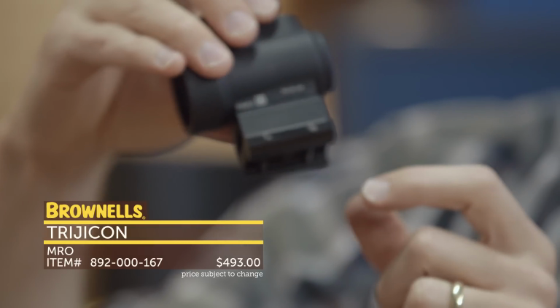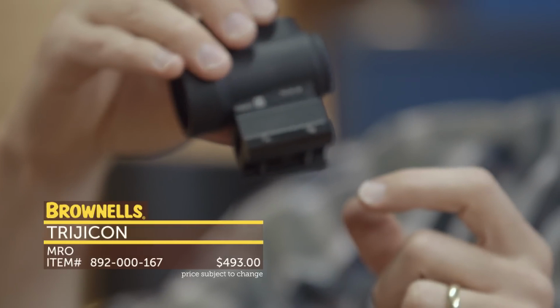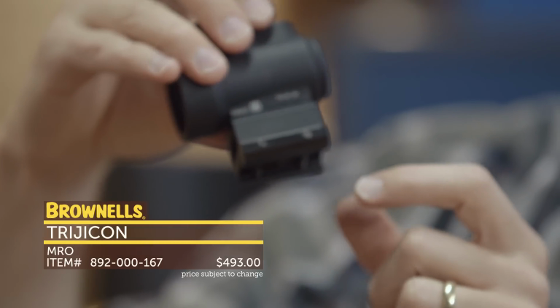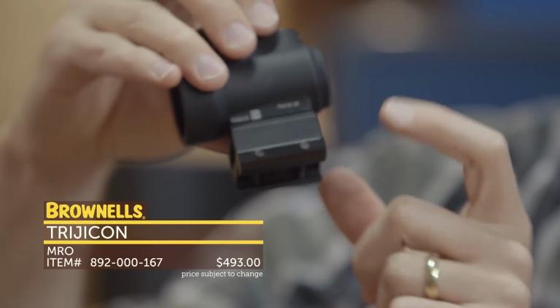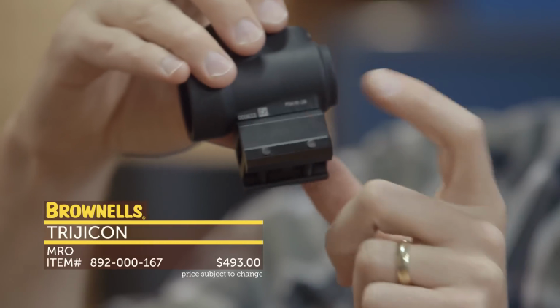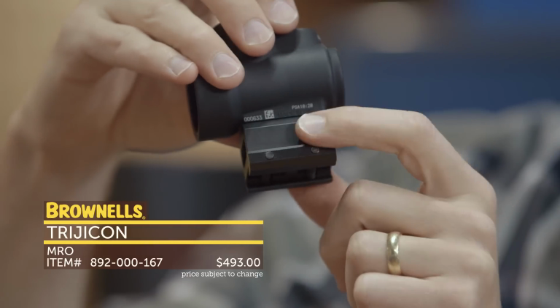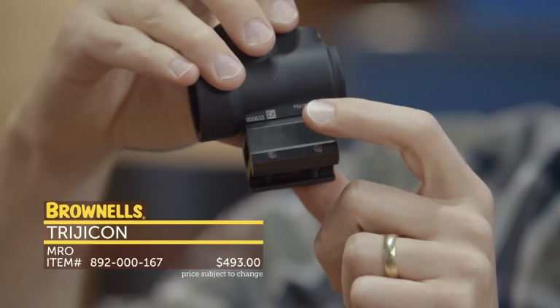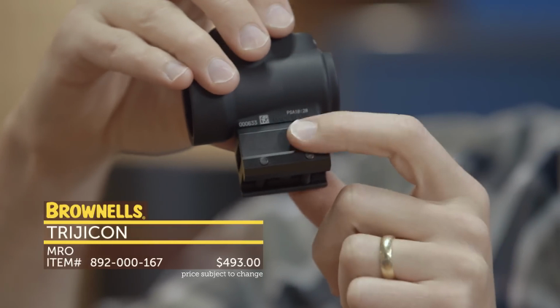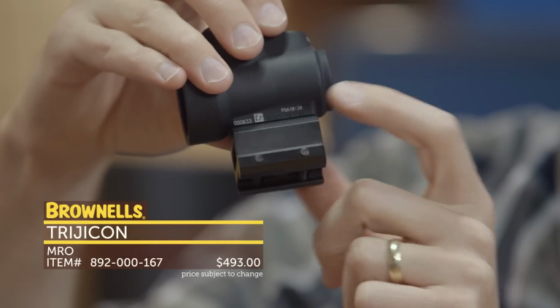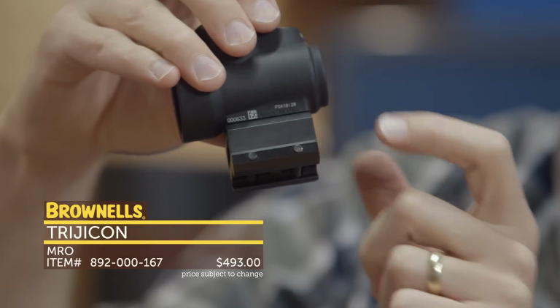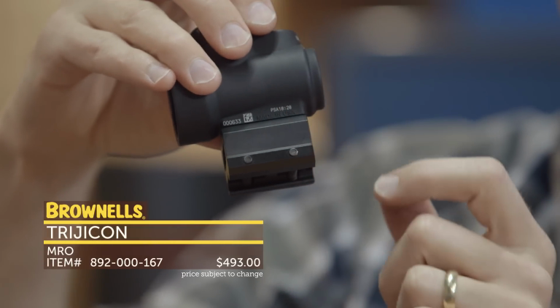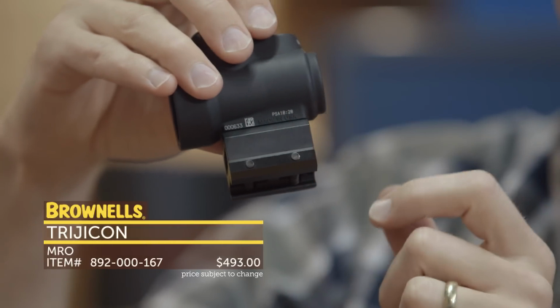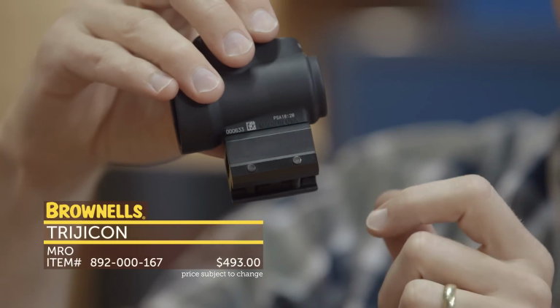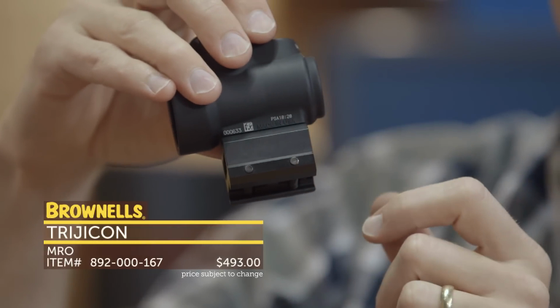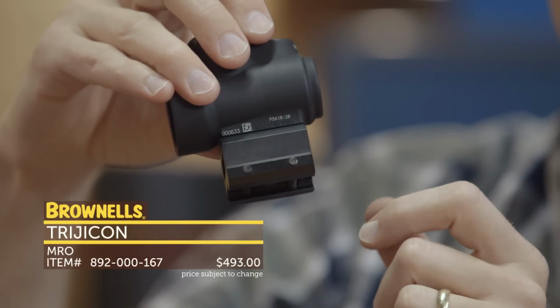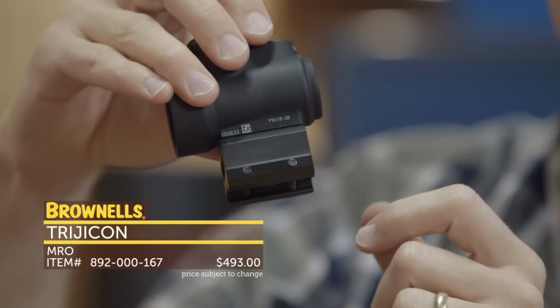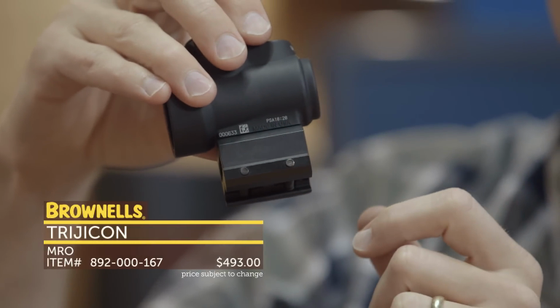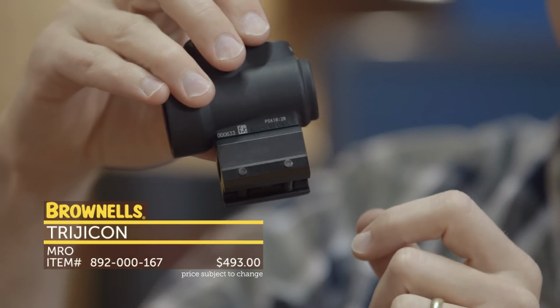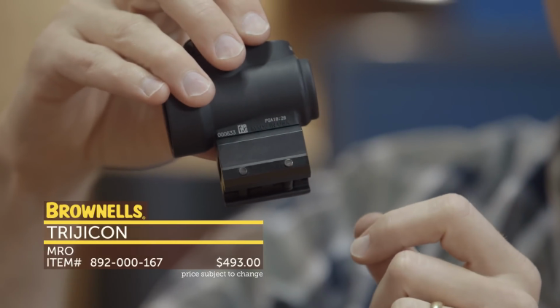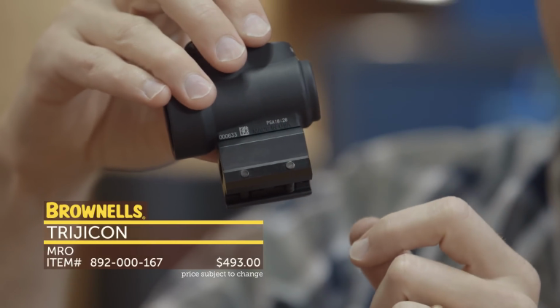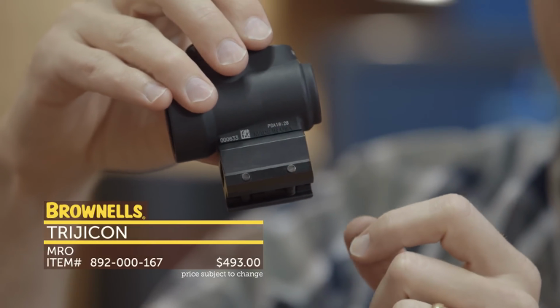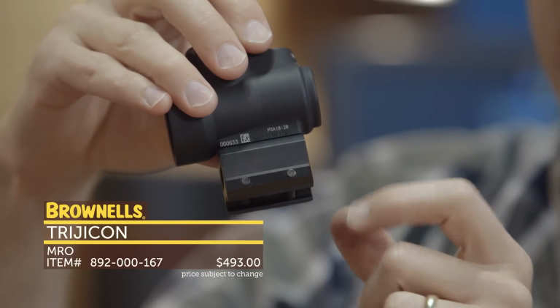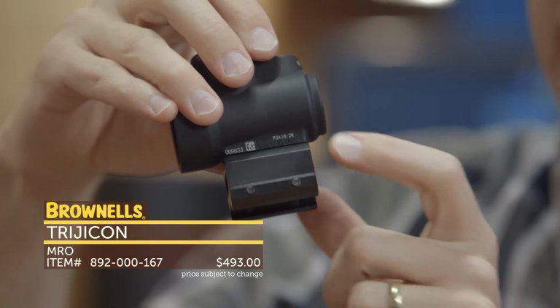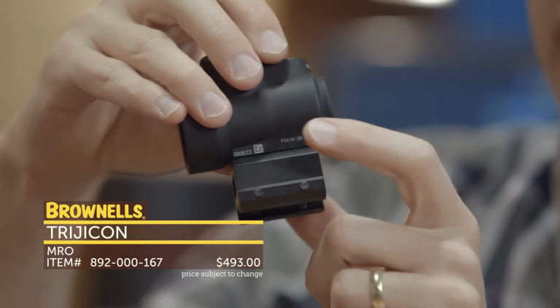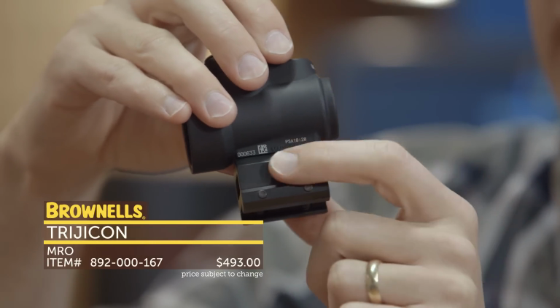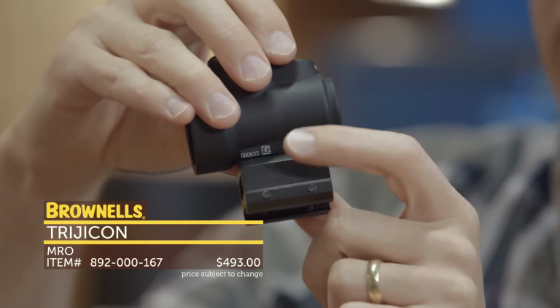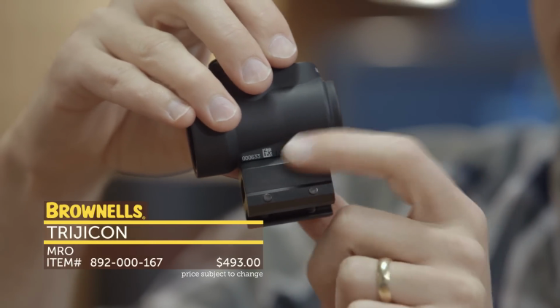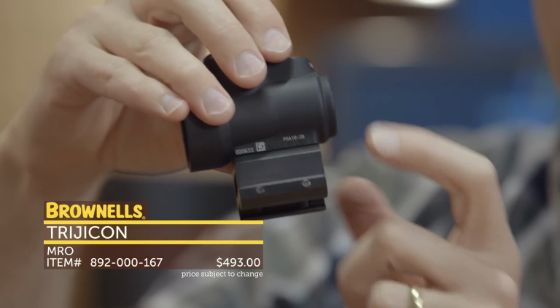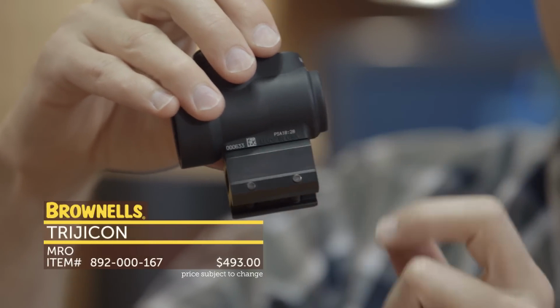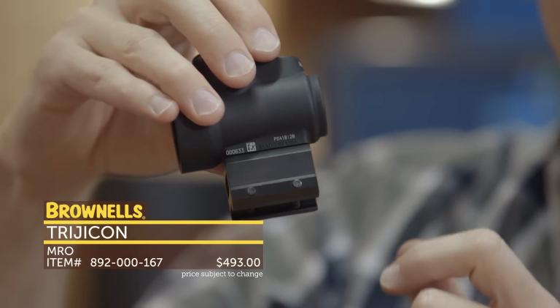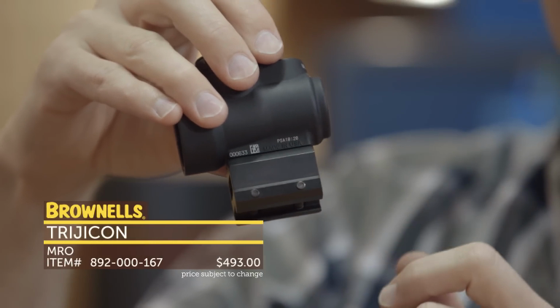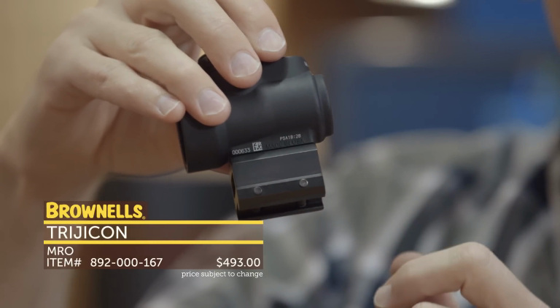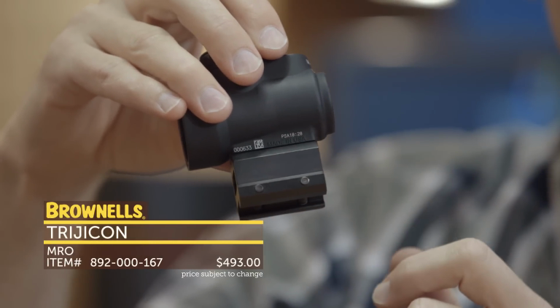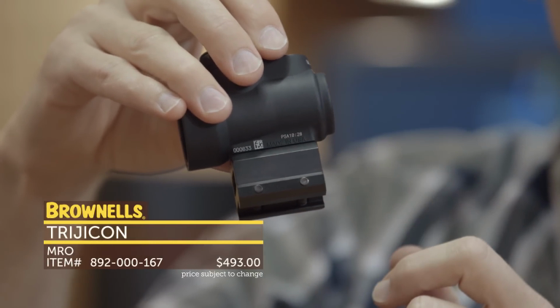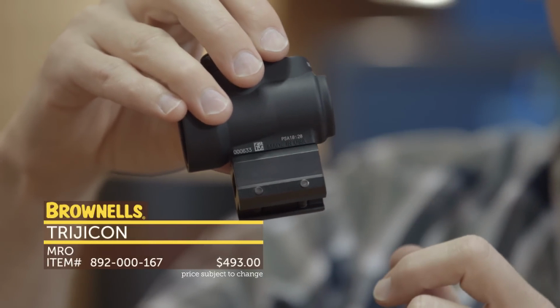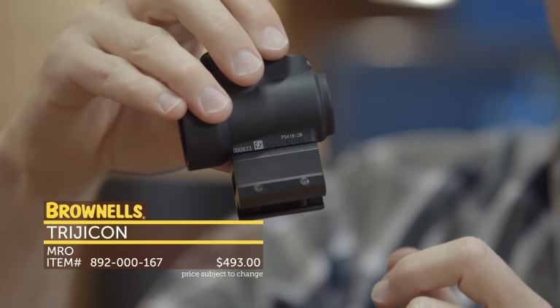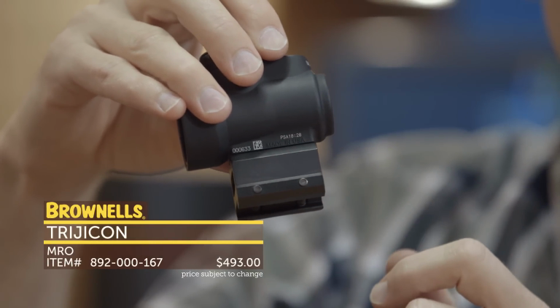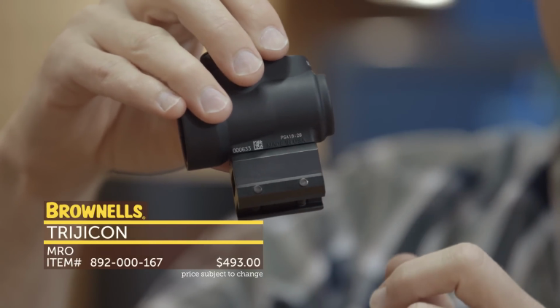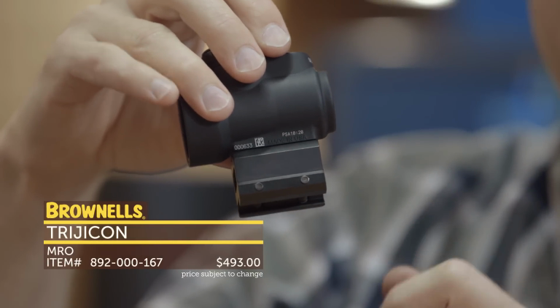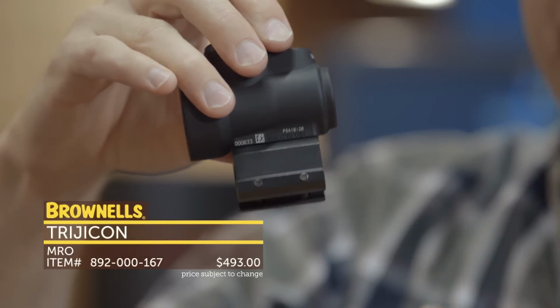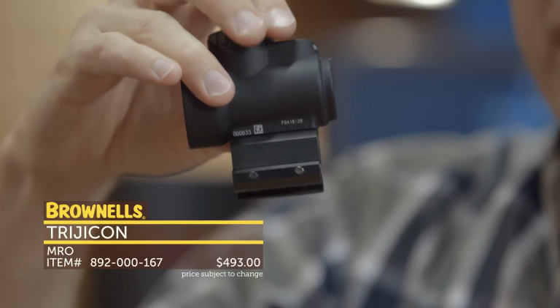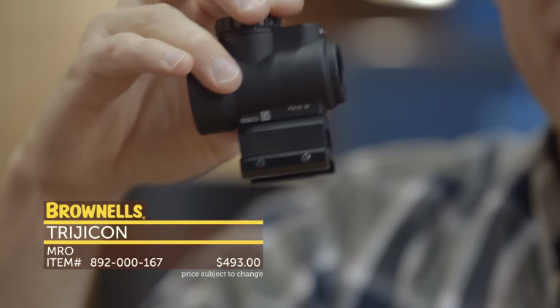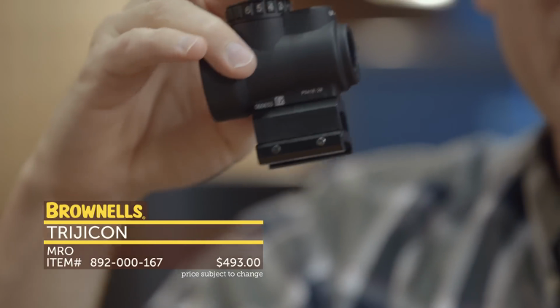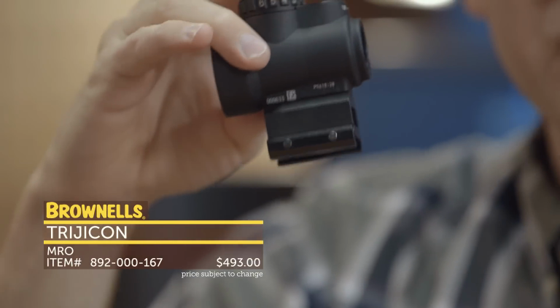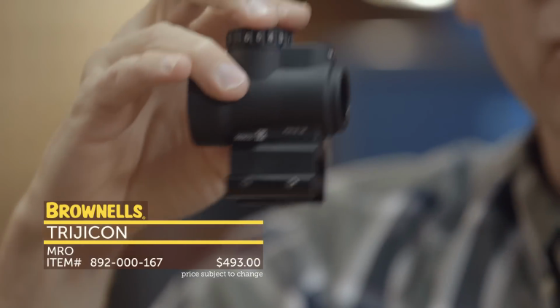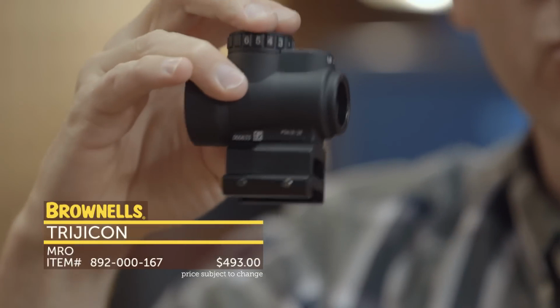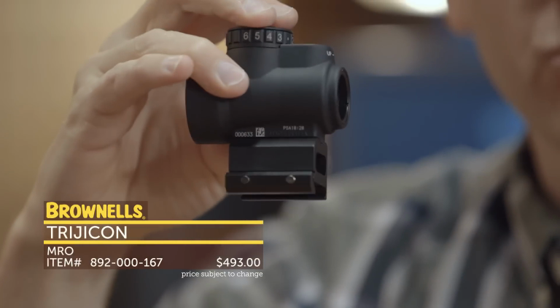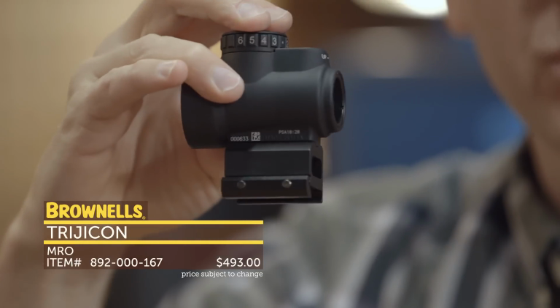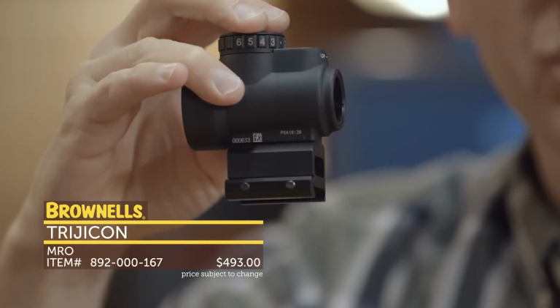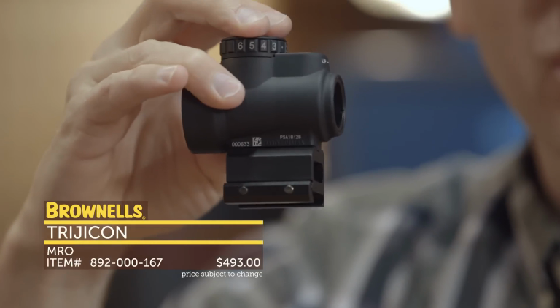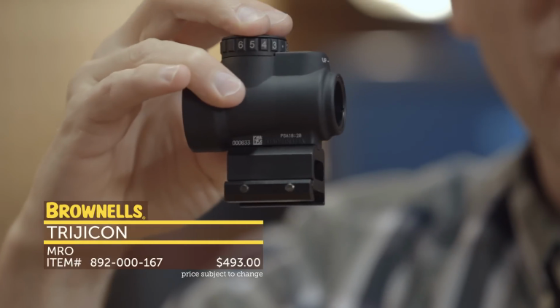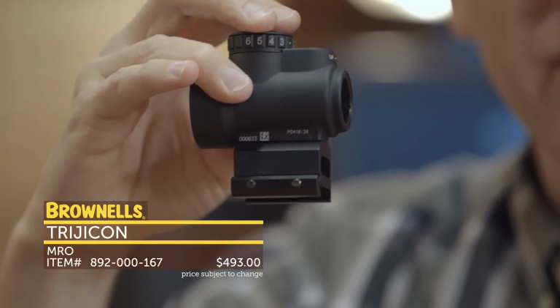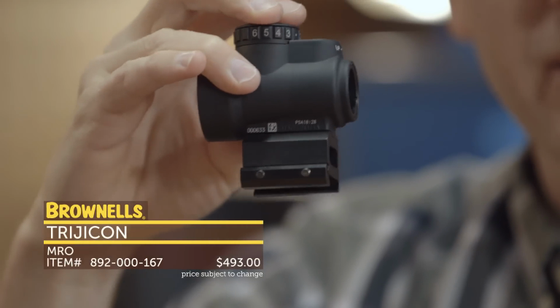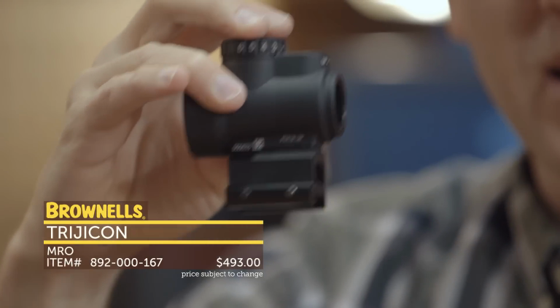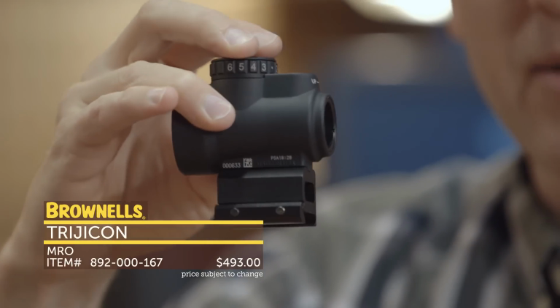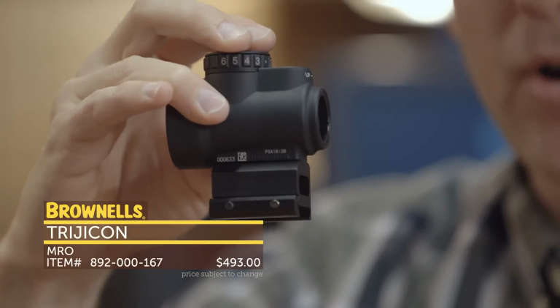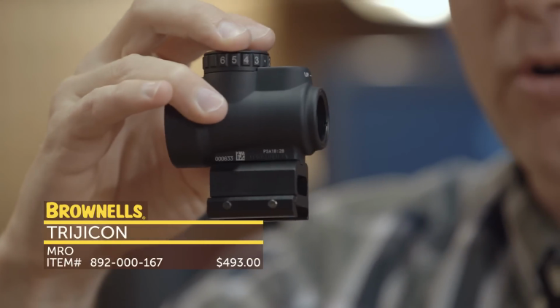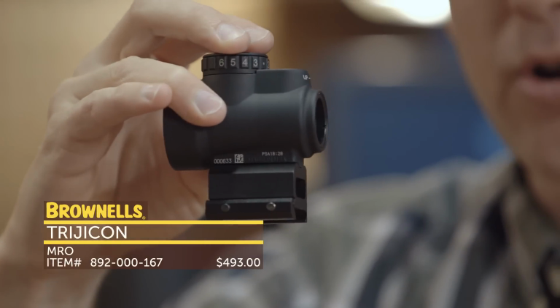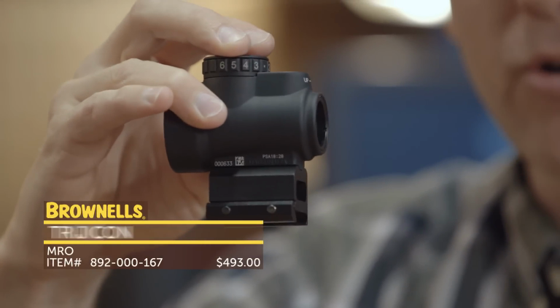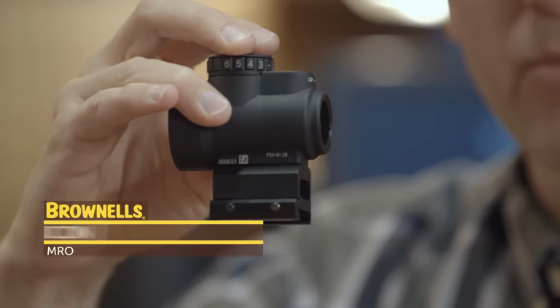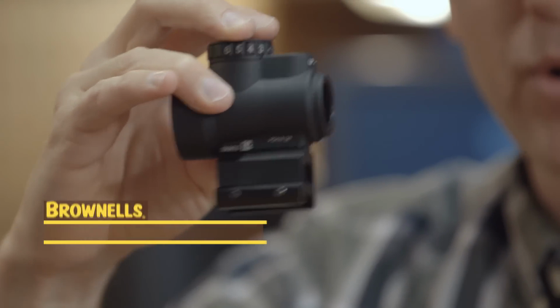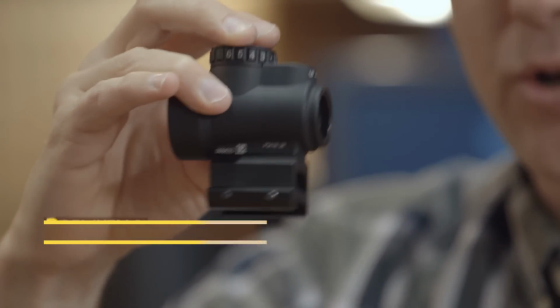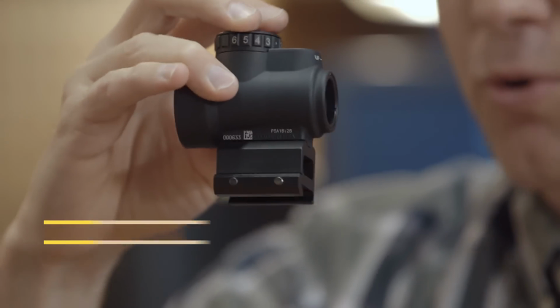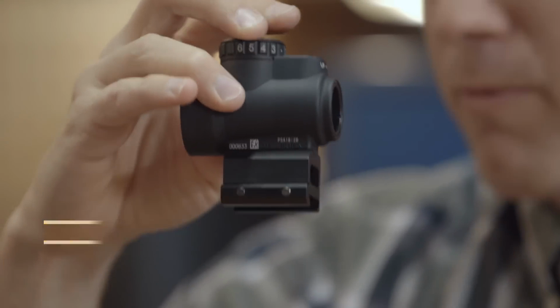There are various mounting options. There are currently three available from Trijicon, and there'll probably be more to come soon. That's the new Trijicon MRO. Pretty cool.